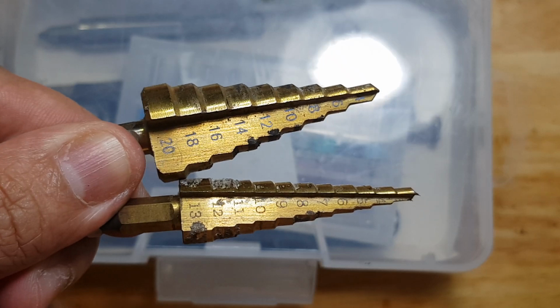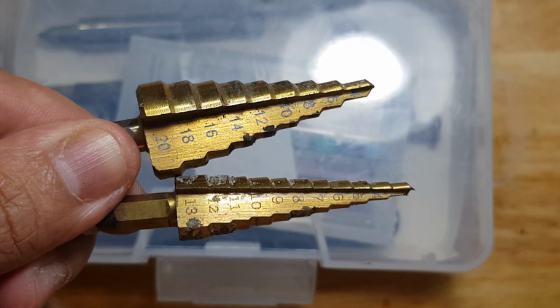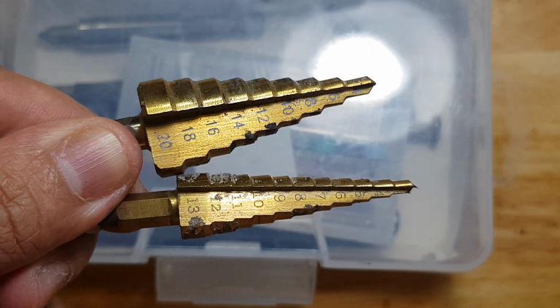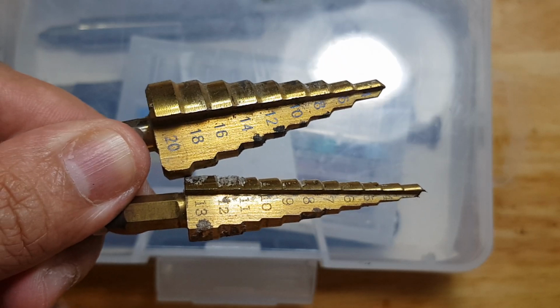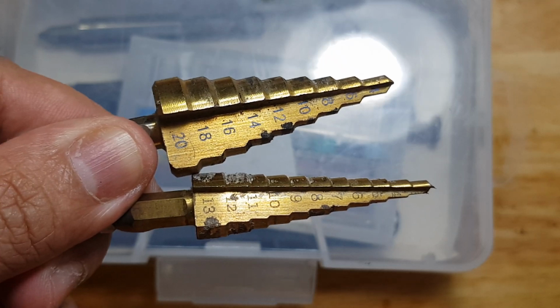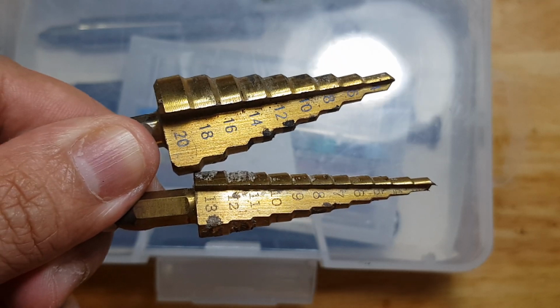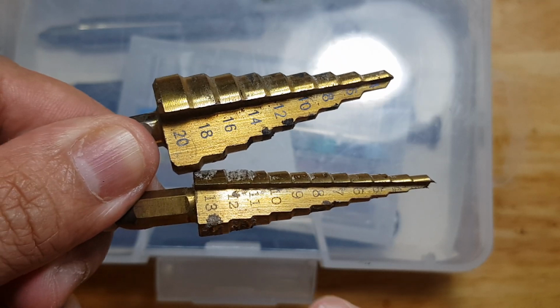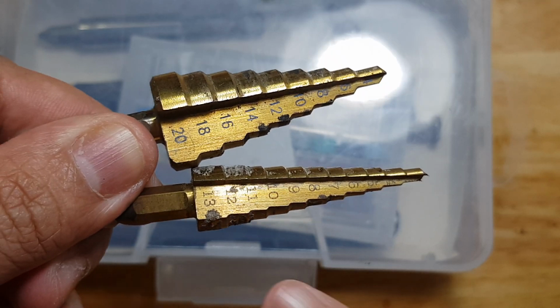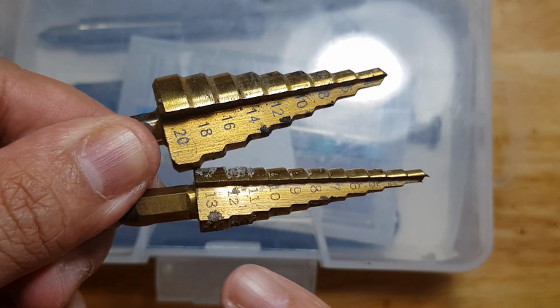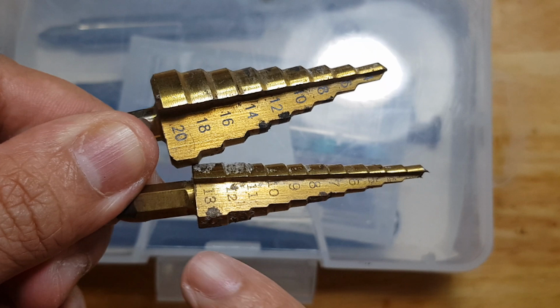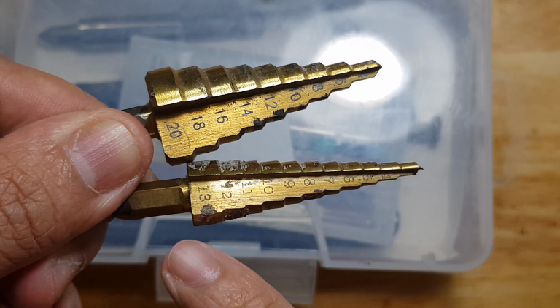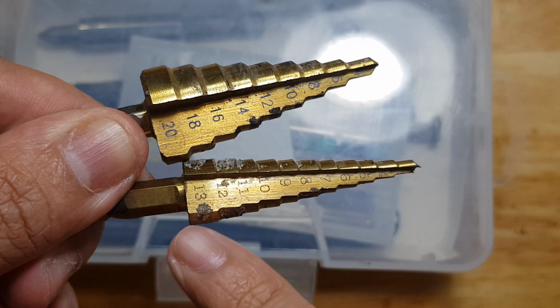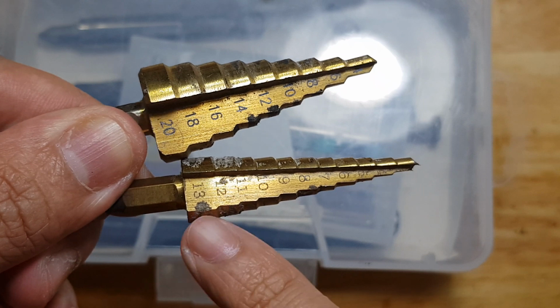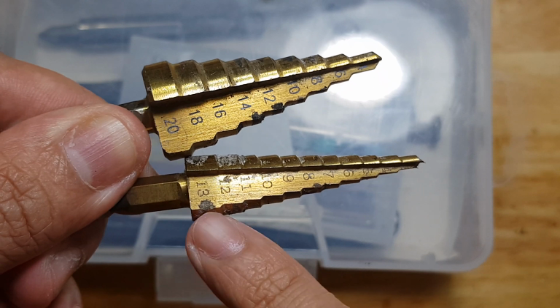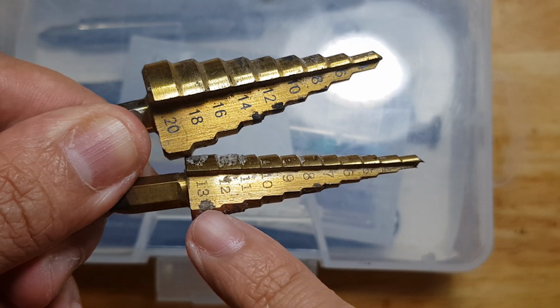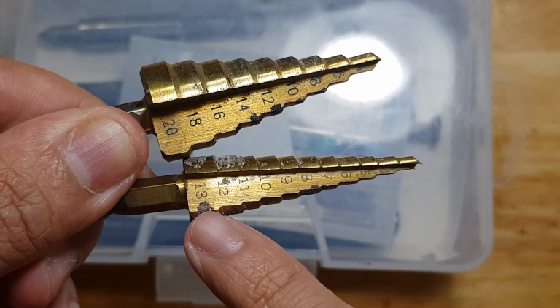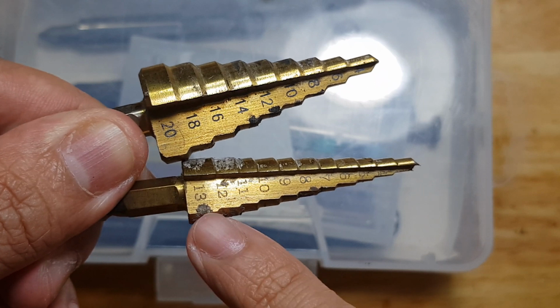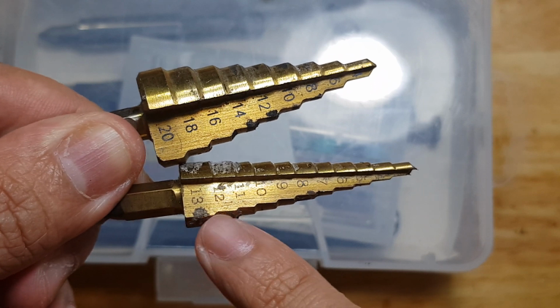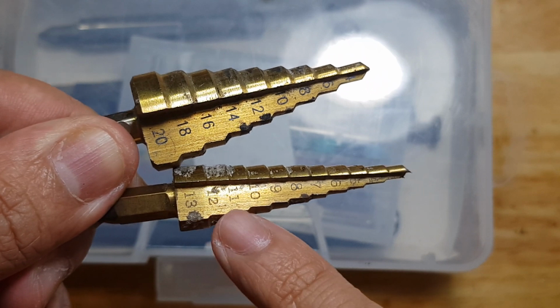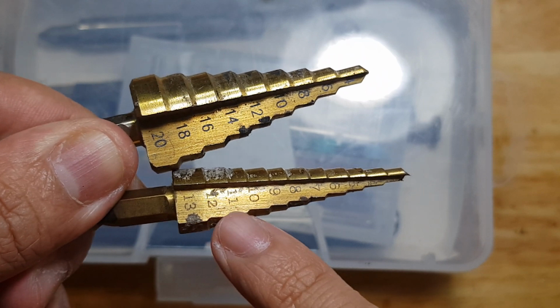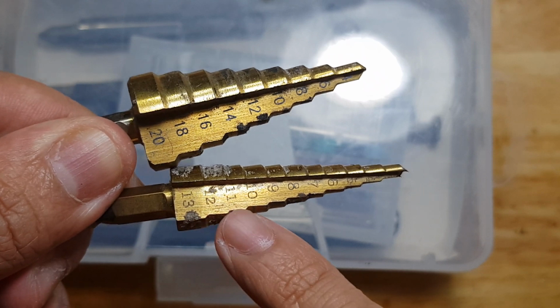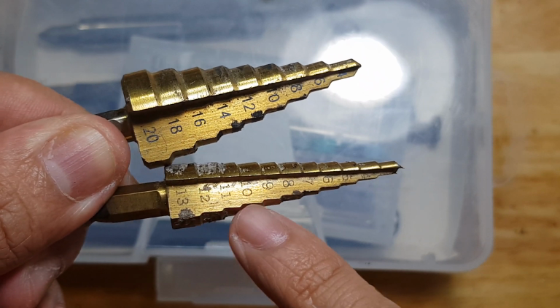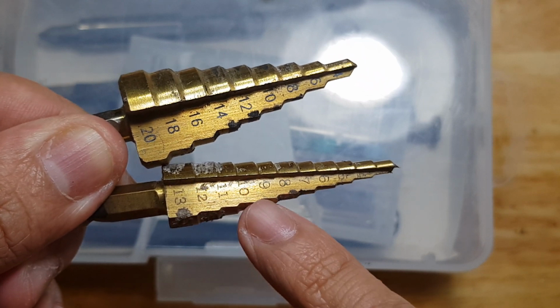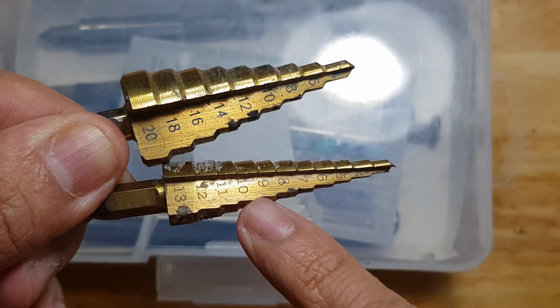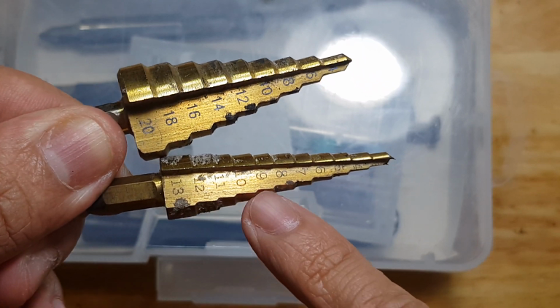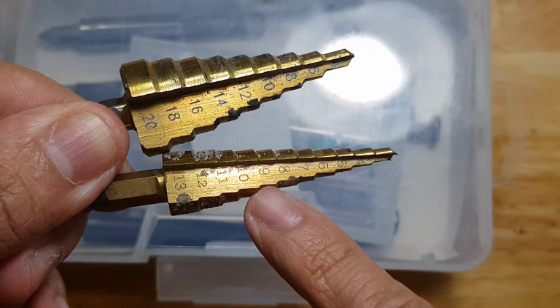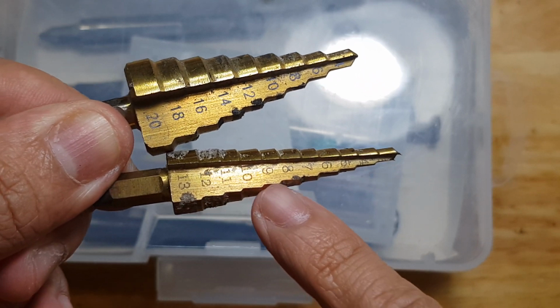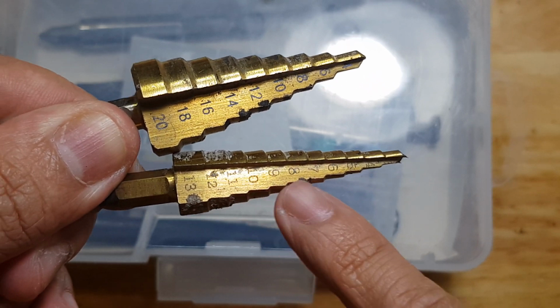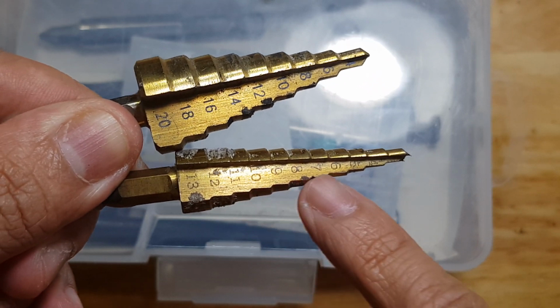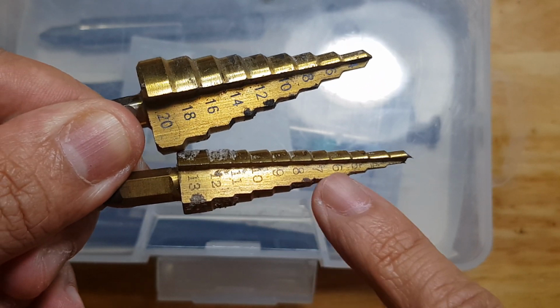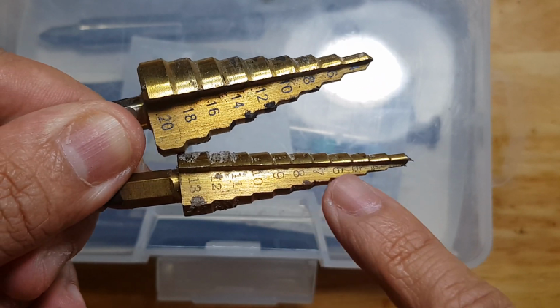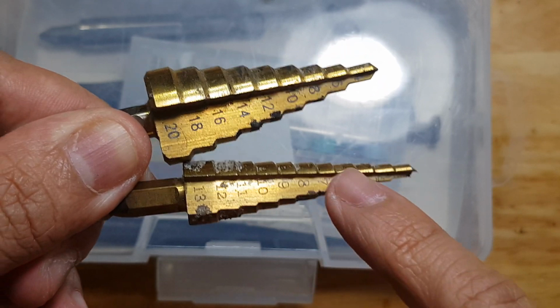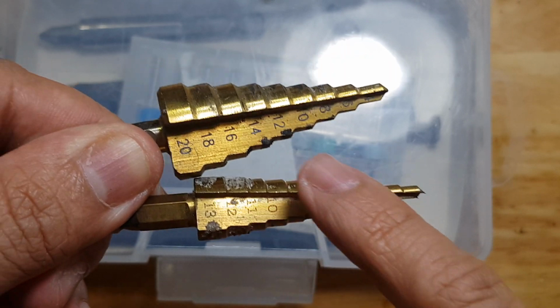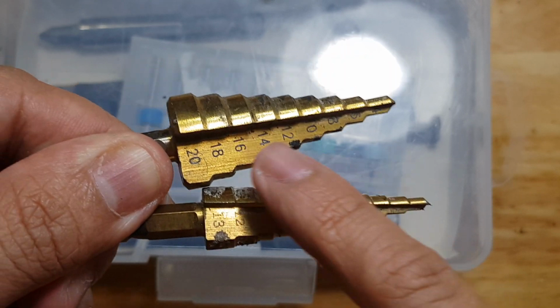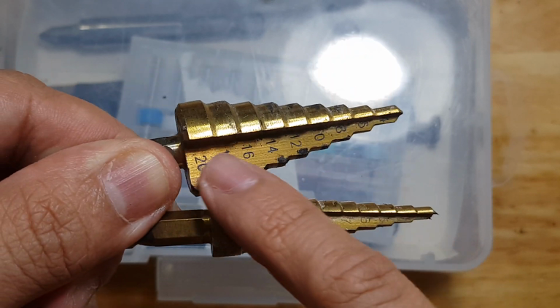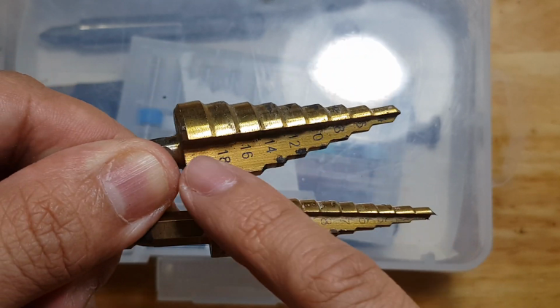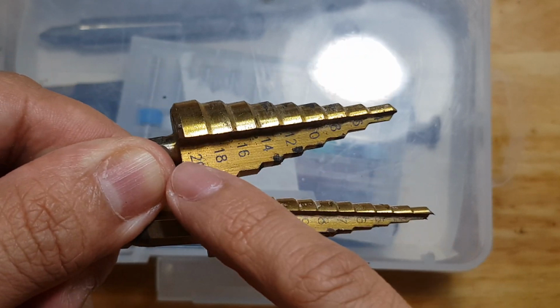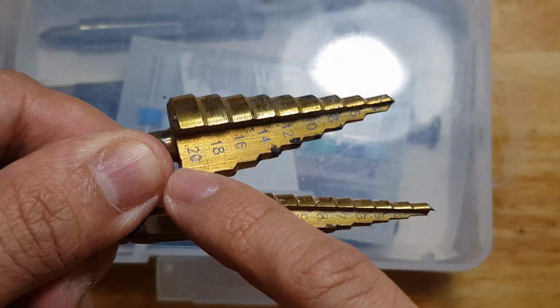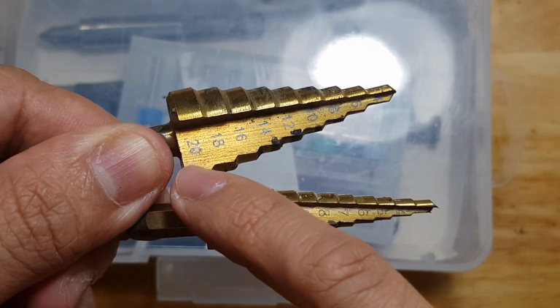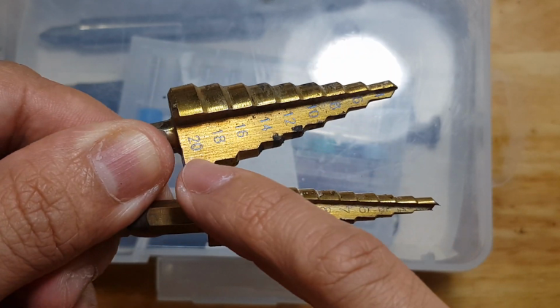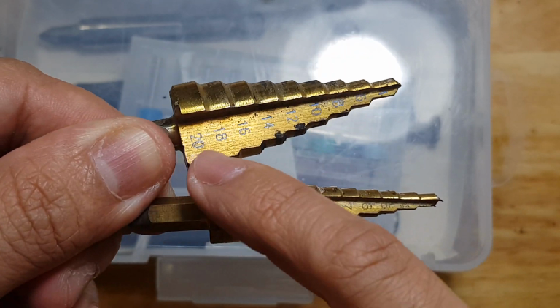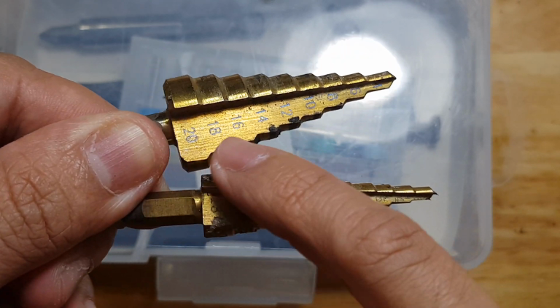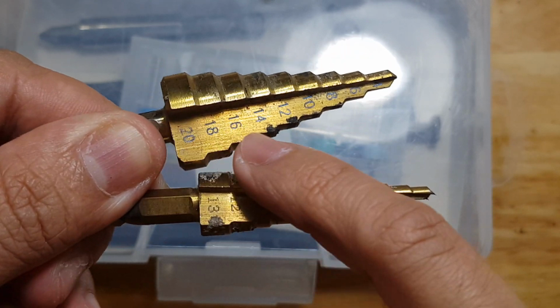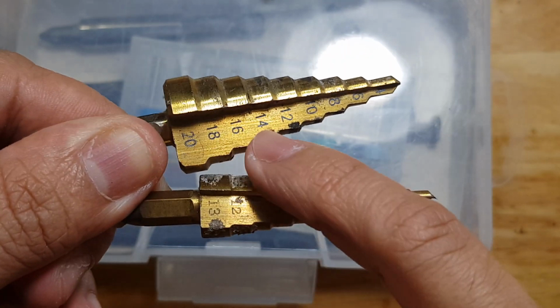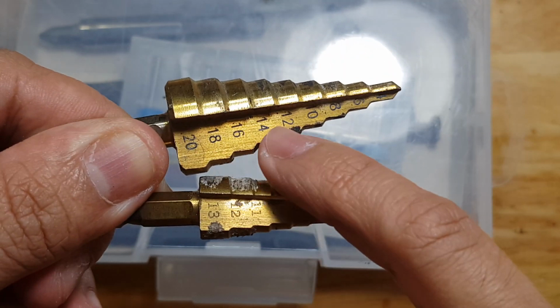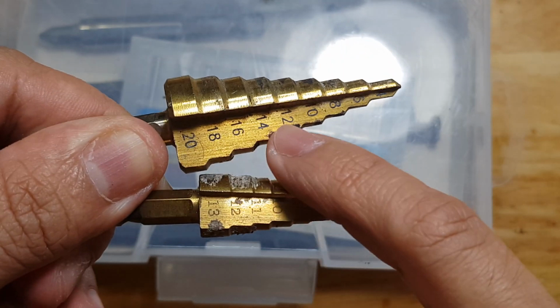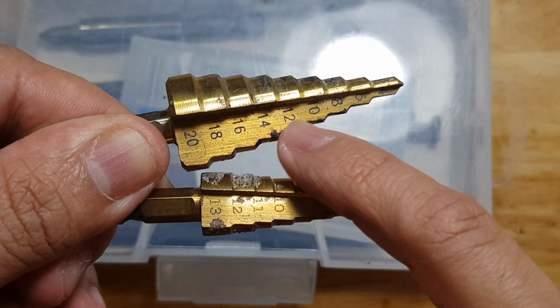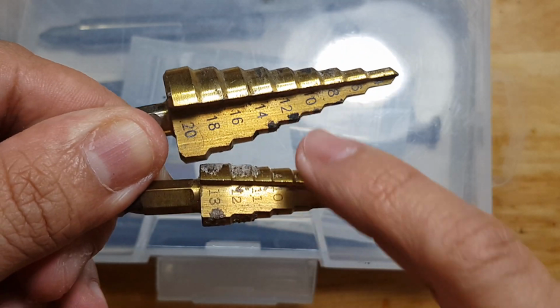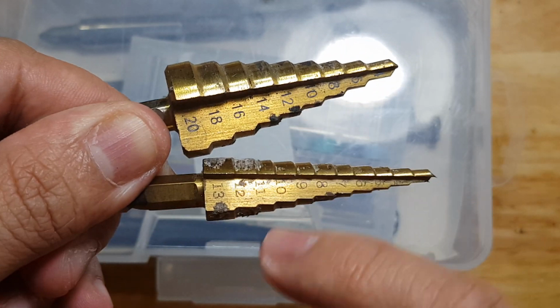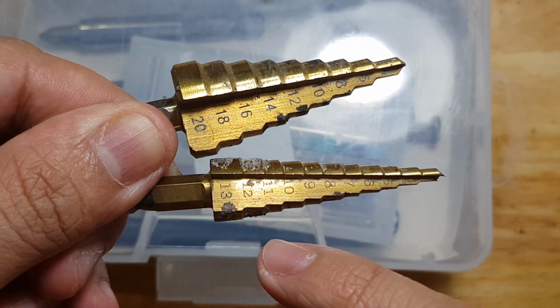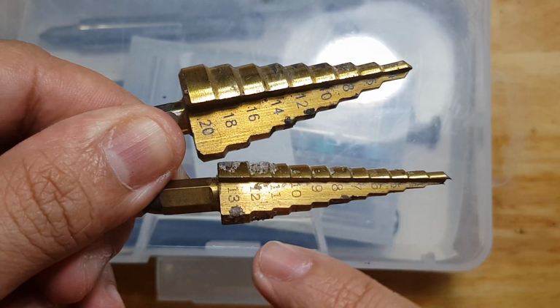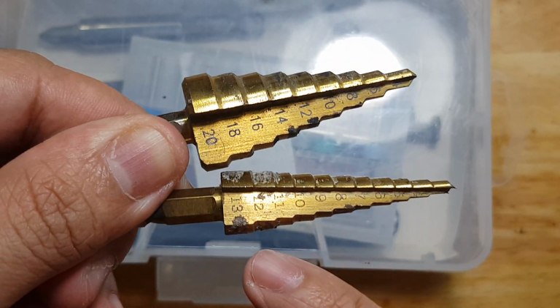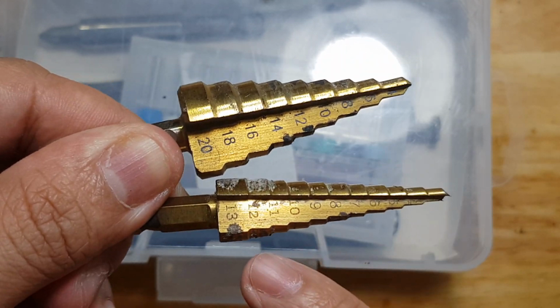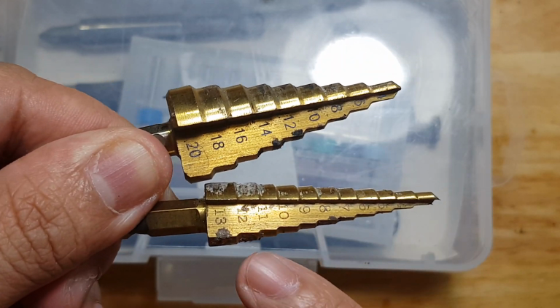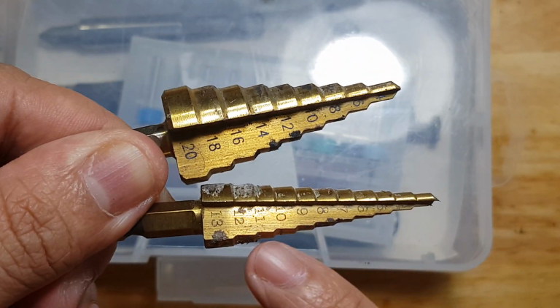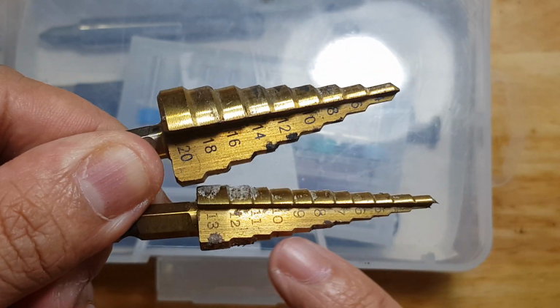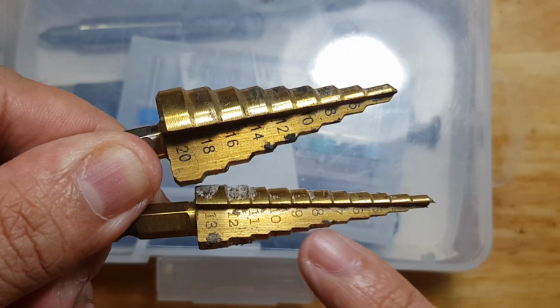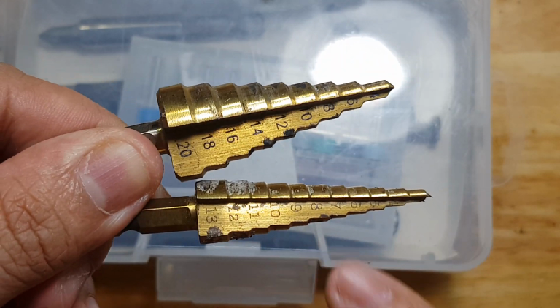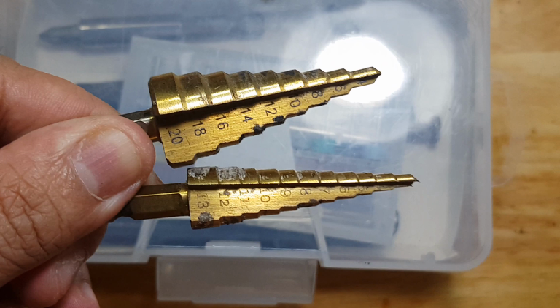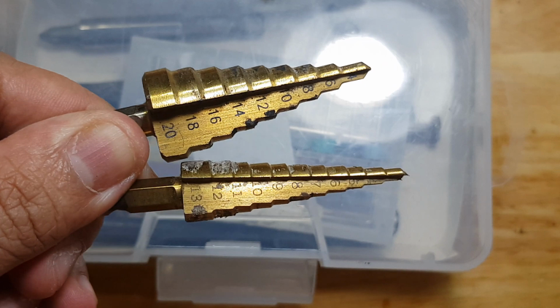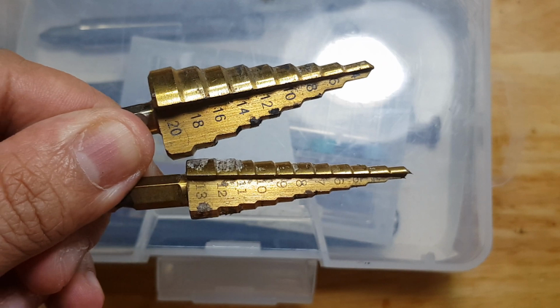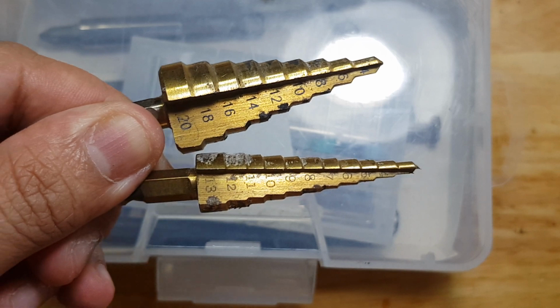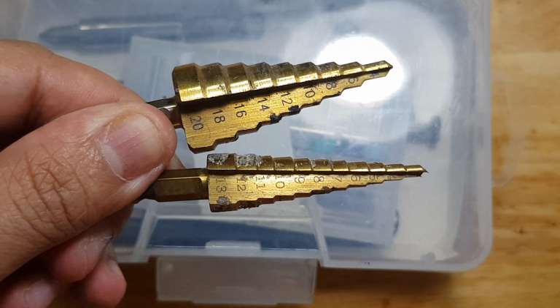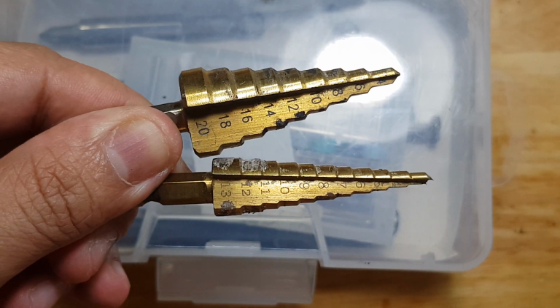You'll see here that there are different measurements depending on the holes that you need. This one is in the metric system.